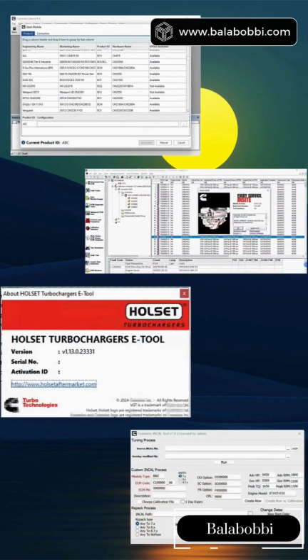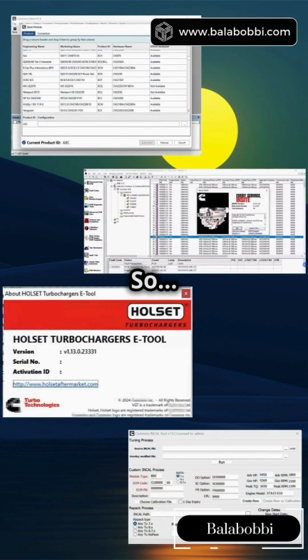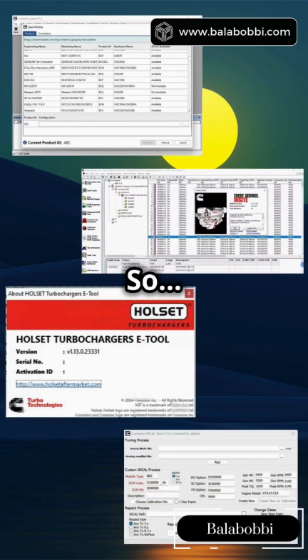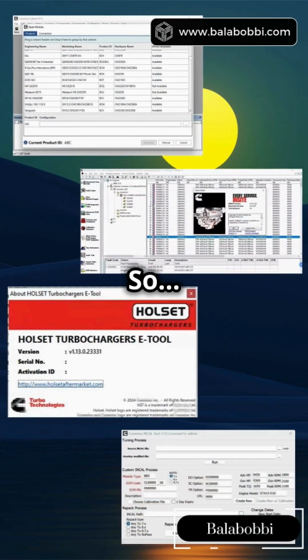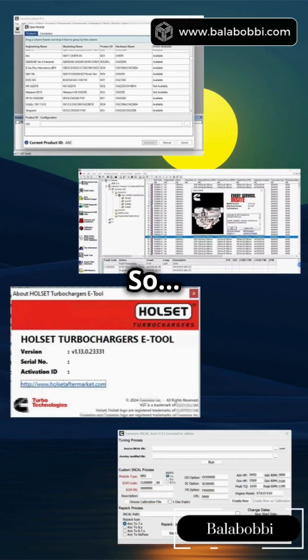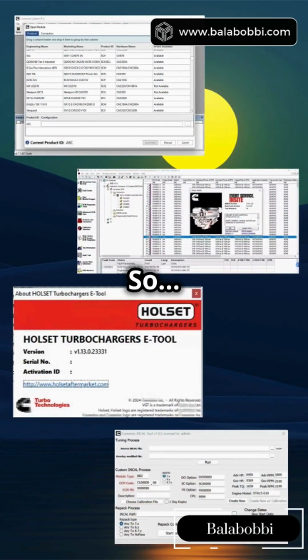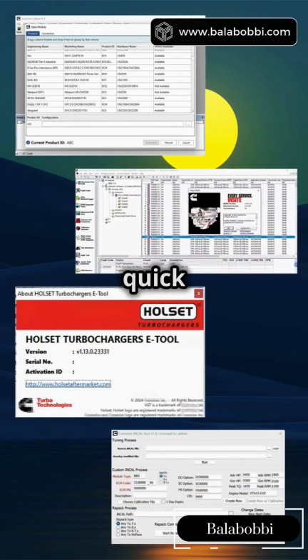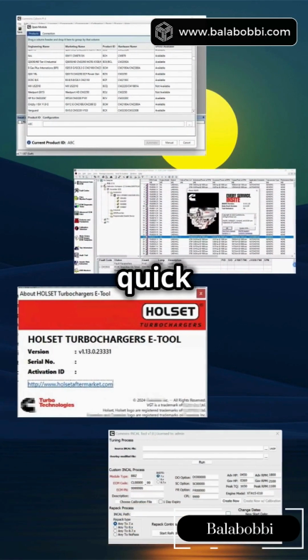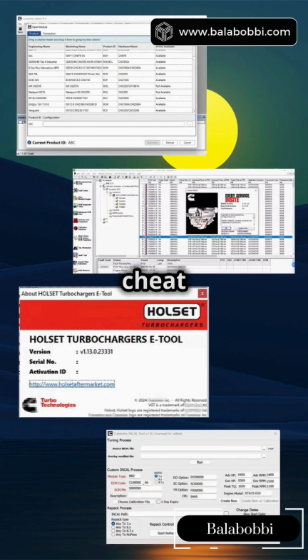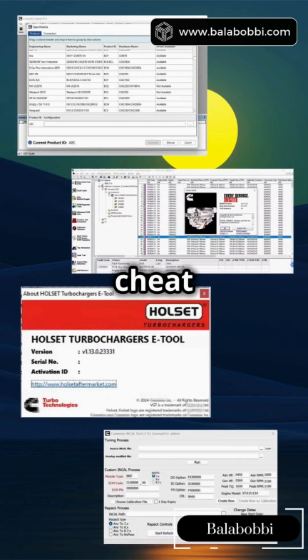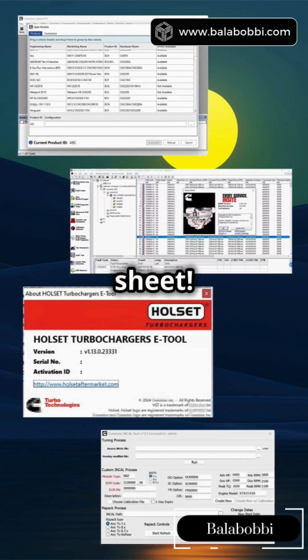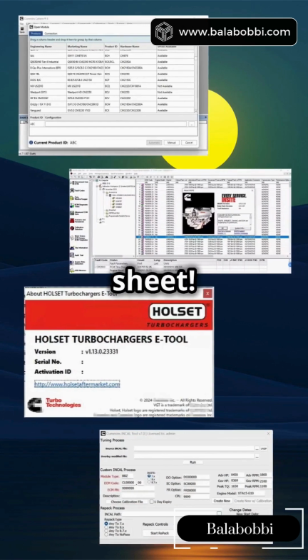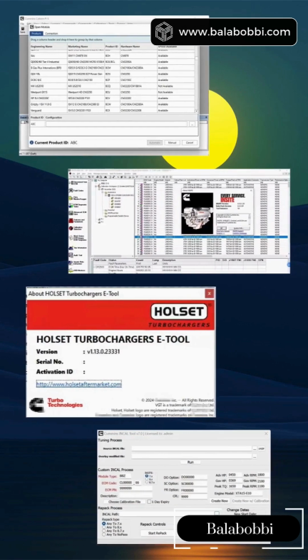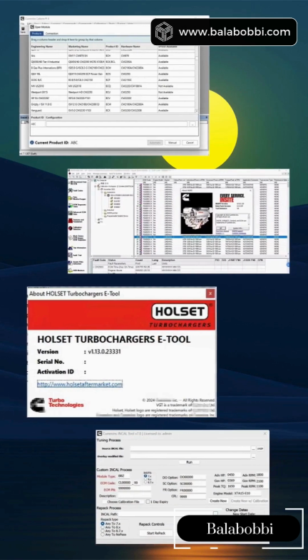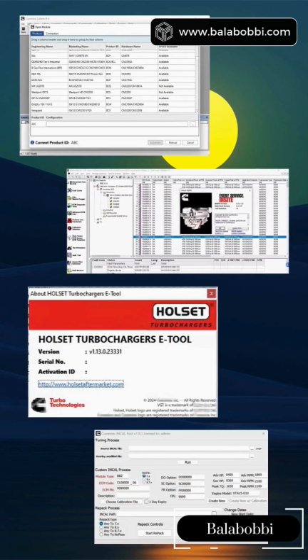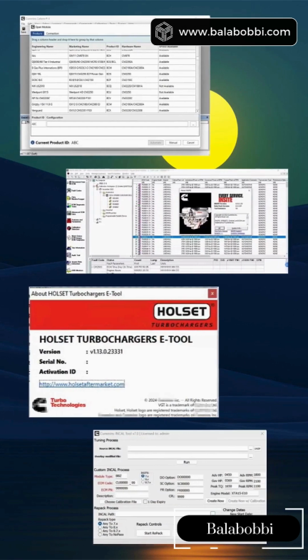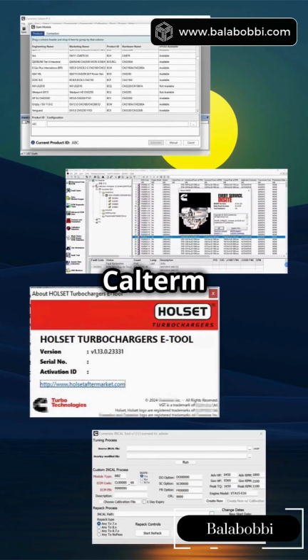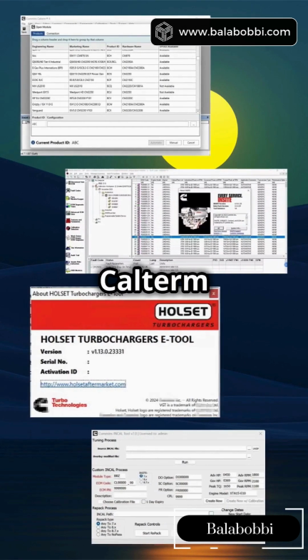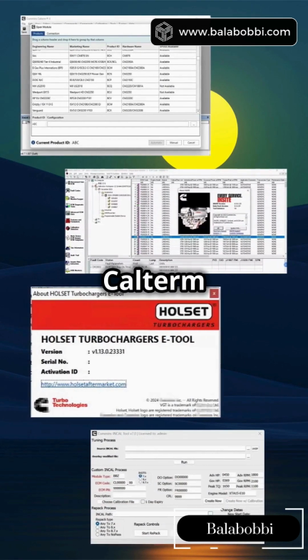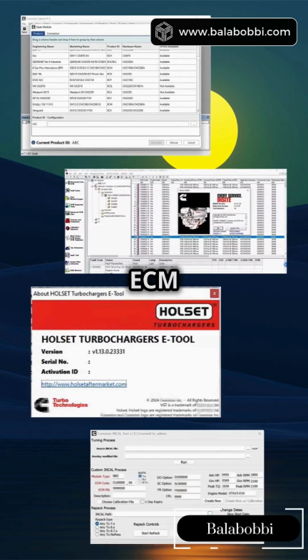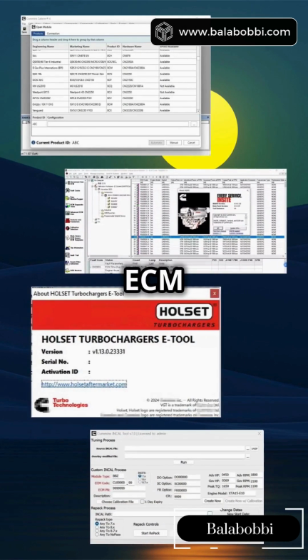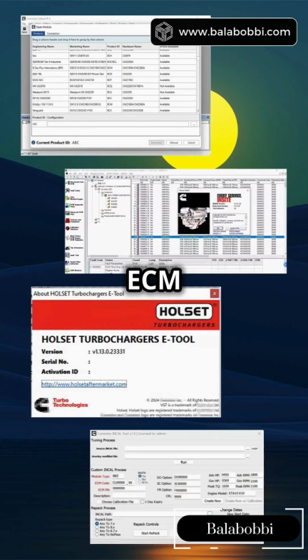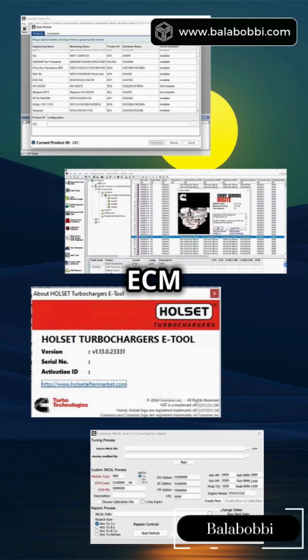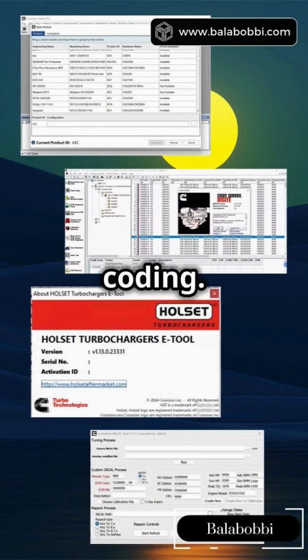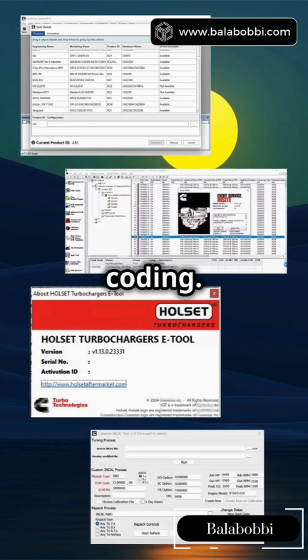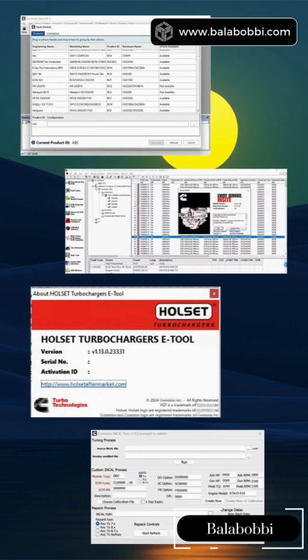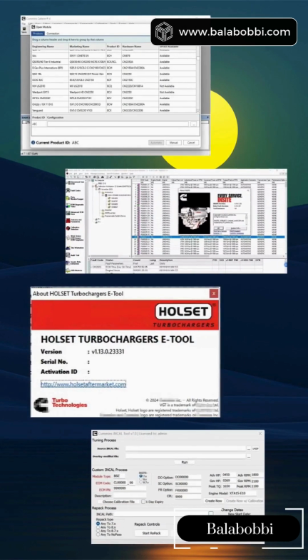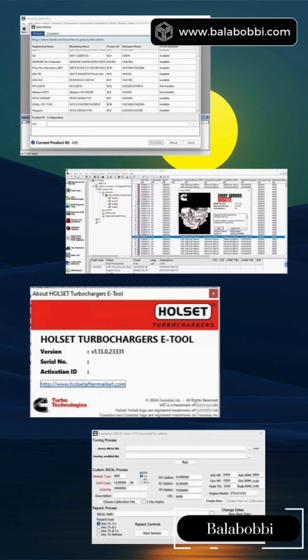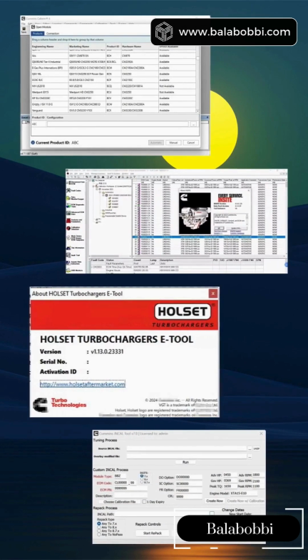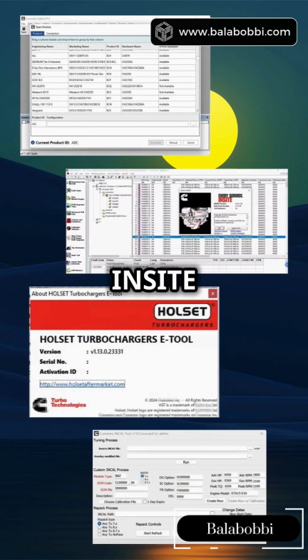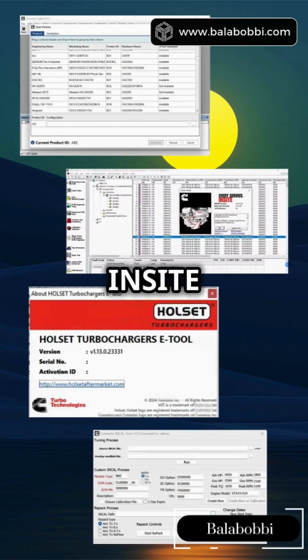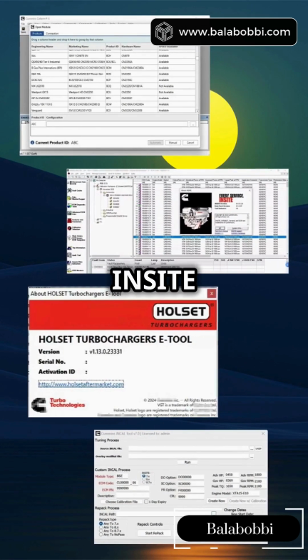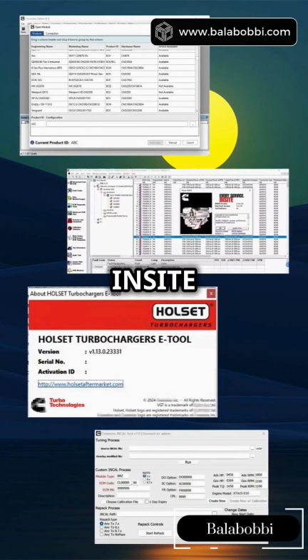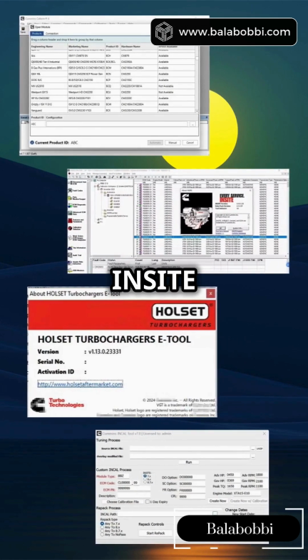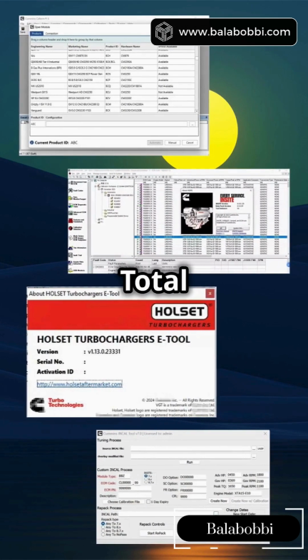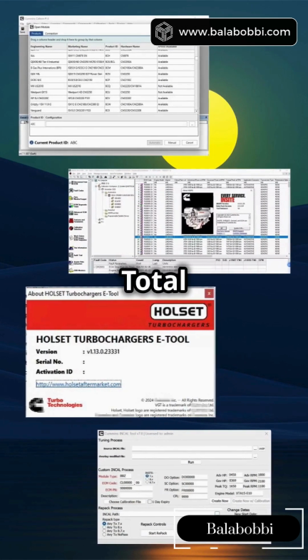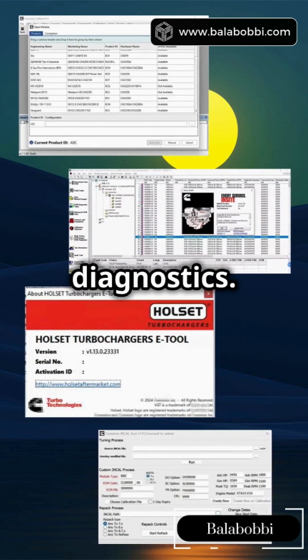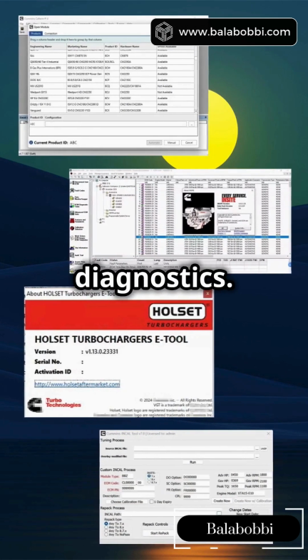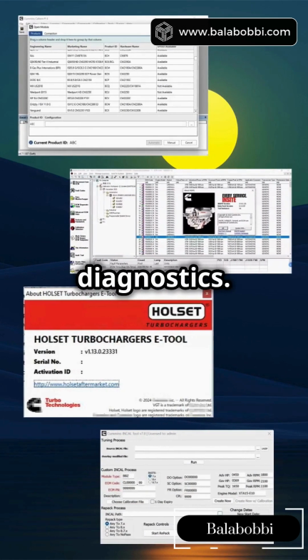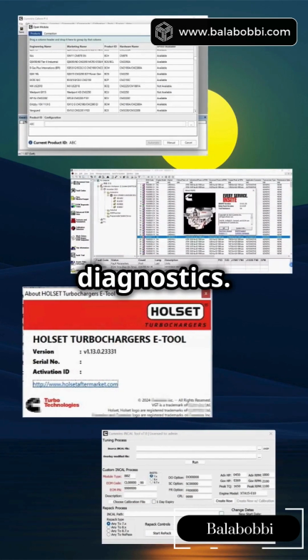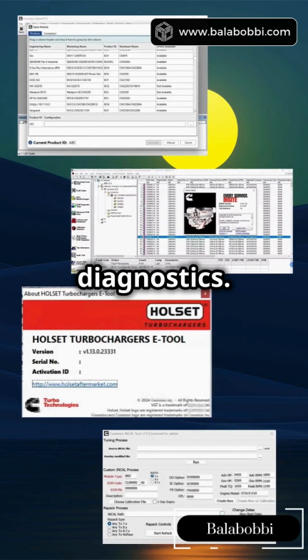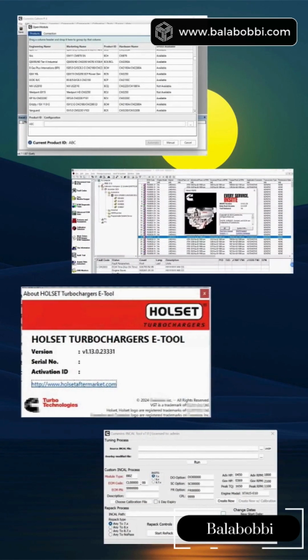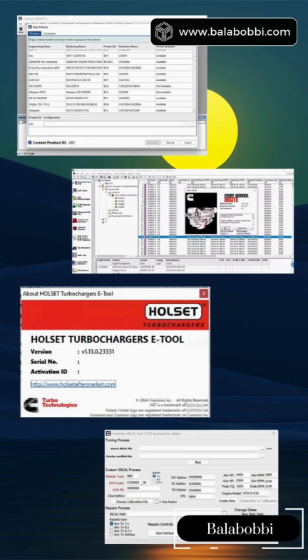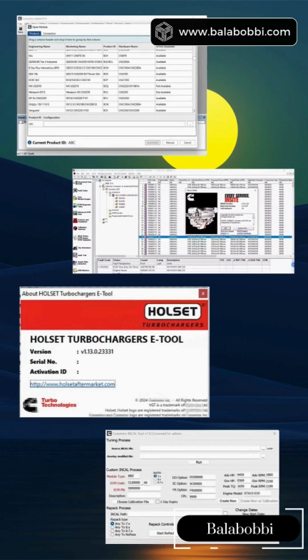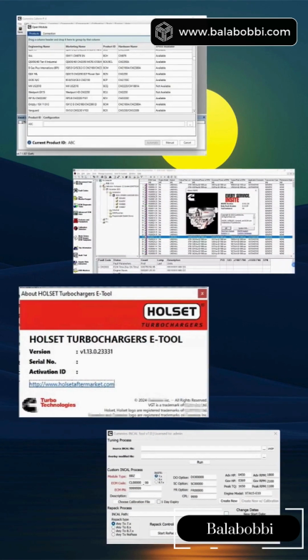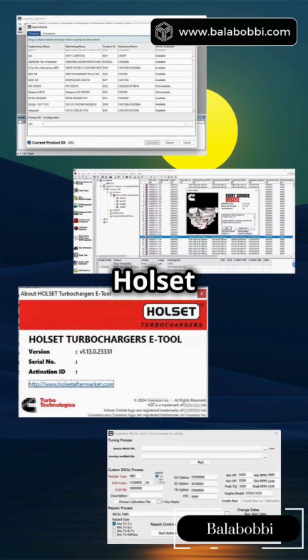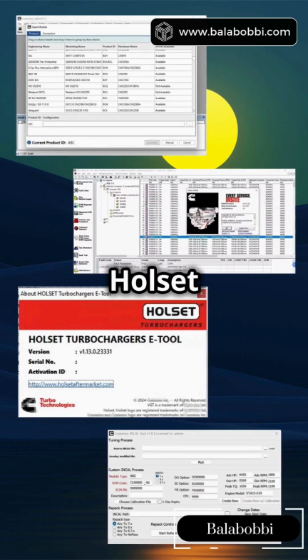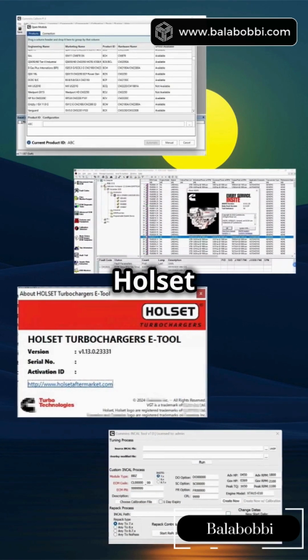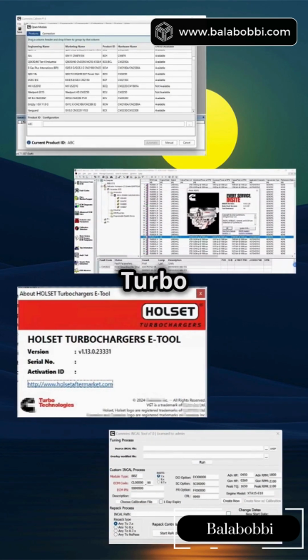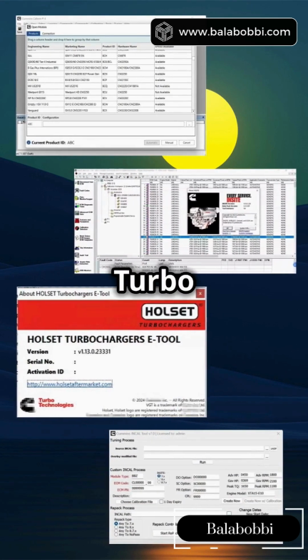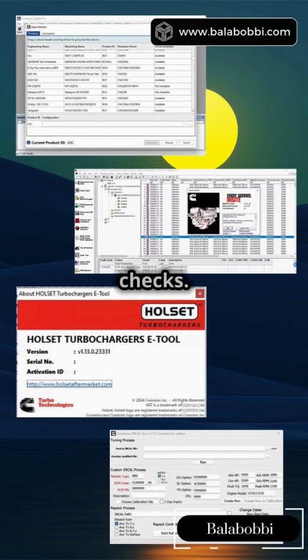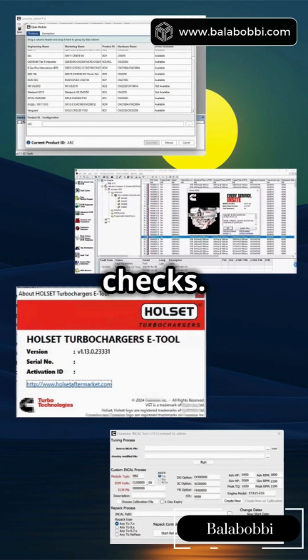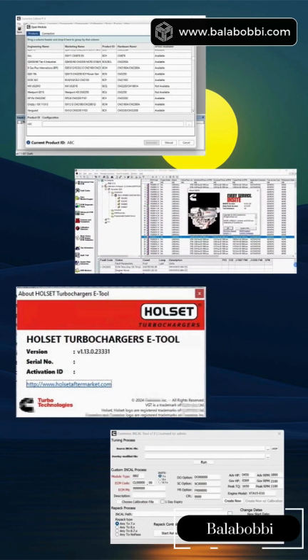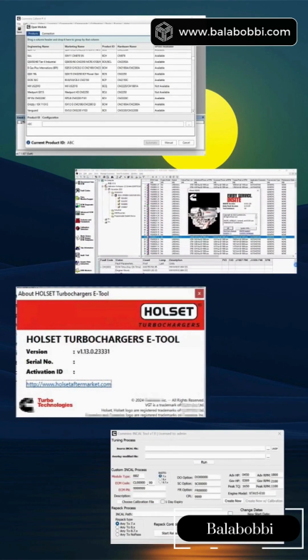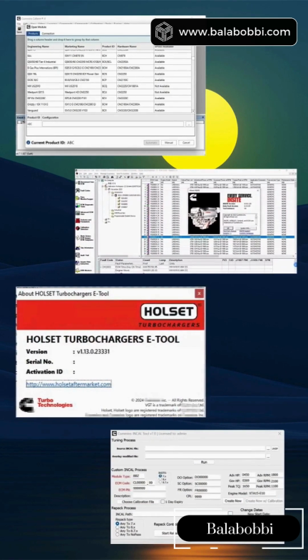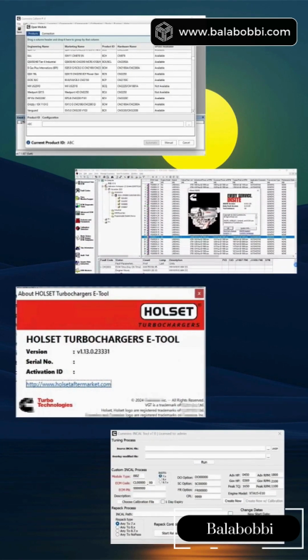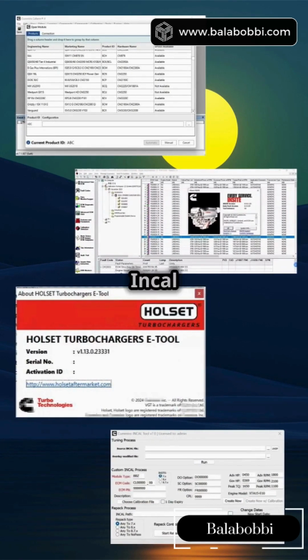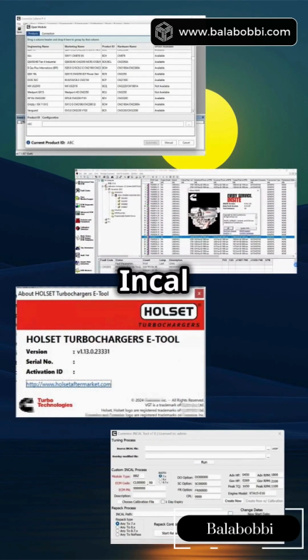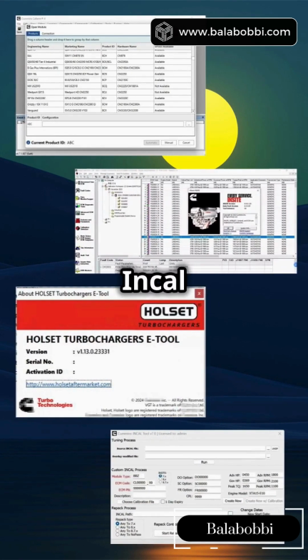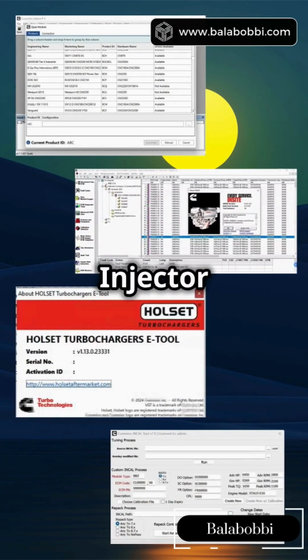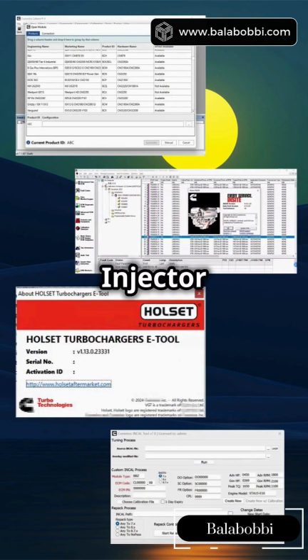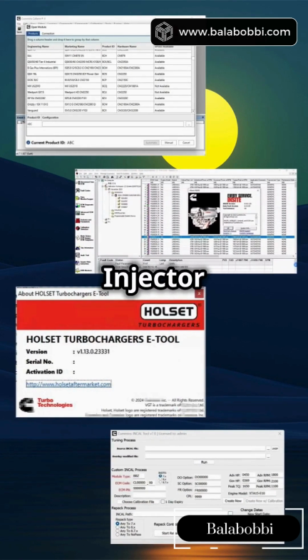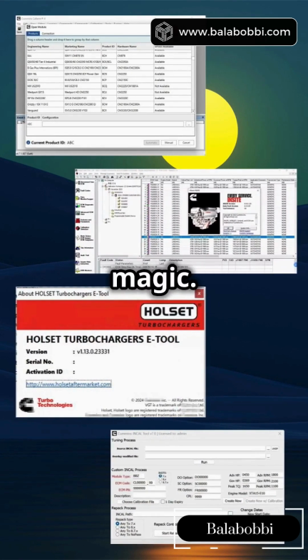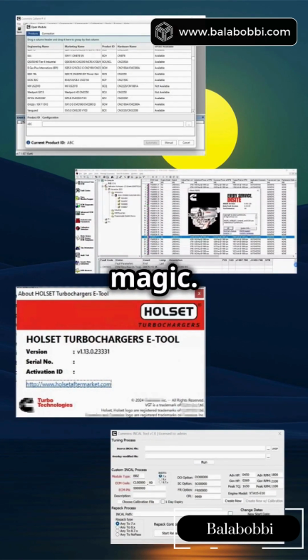Quick cheat sheet: CalTerm for ECM coding, Insight for total diagnostics, Hulsit for turbo checks, InCal for injector magic.